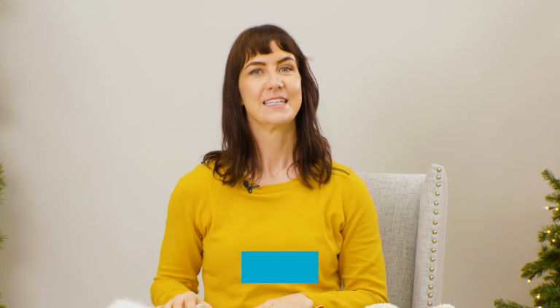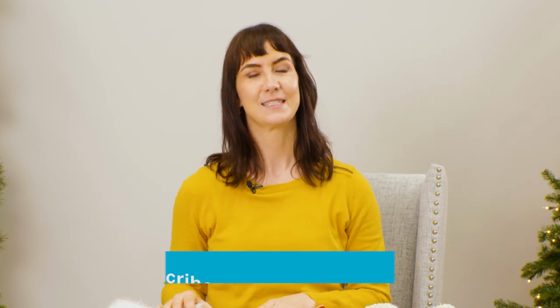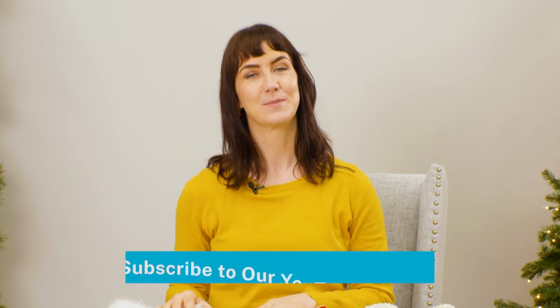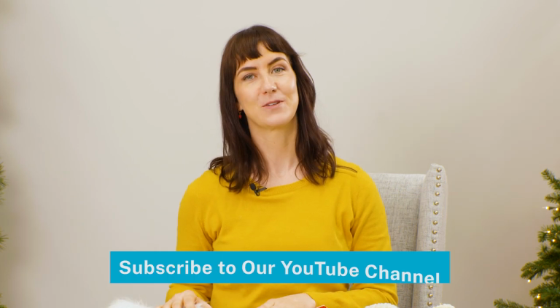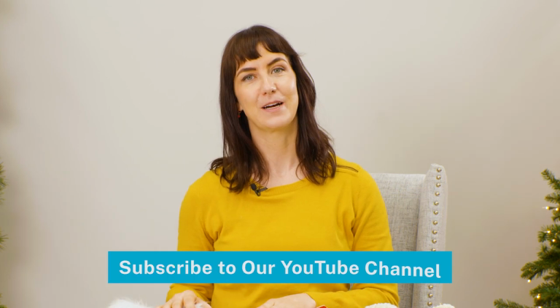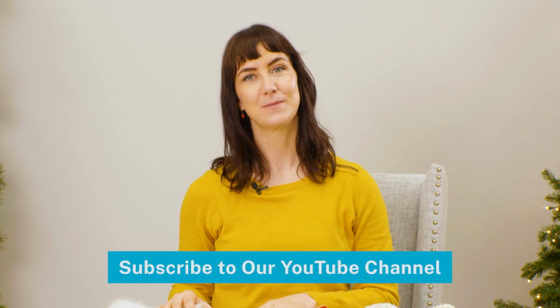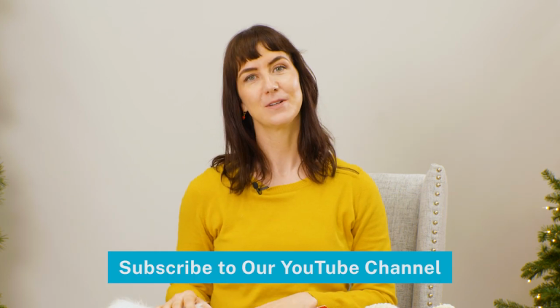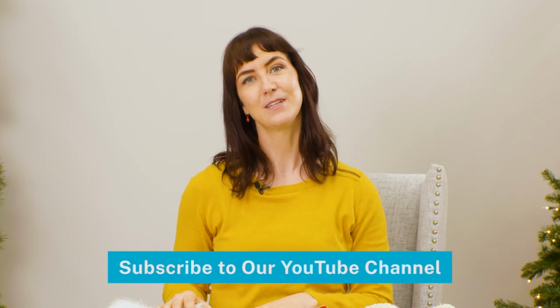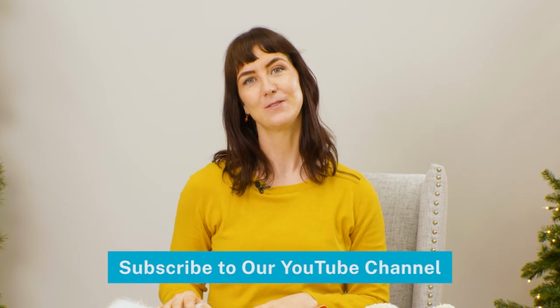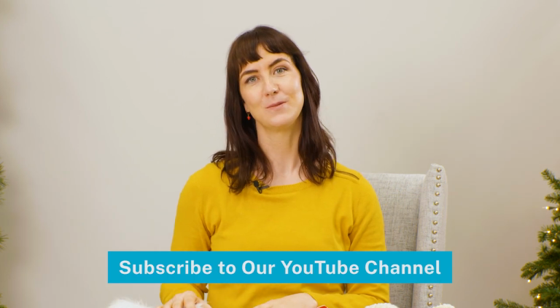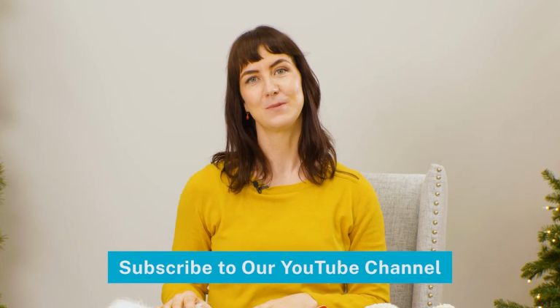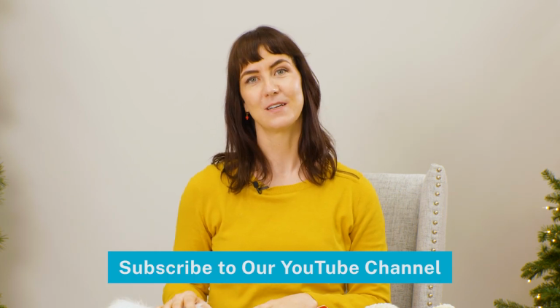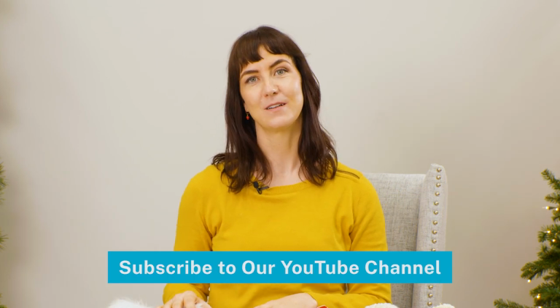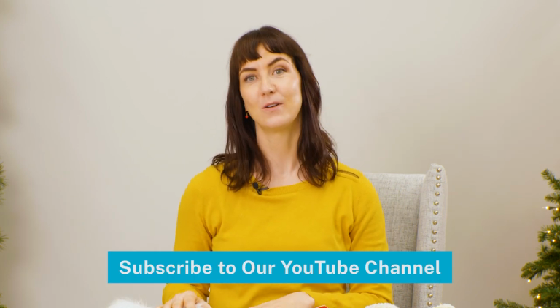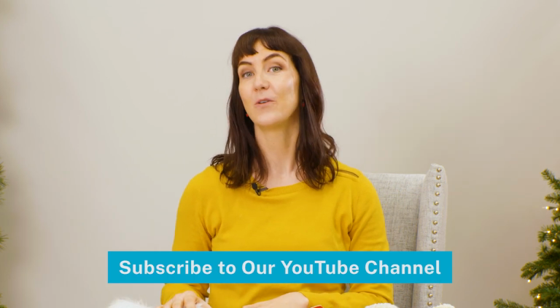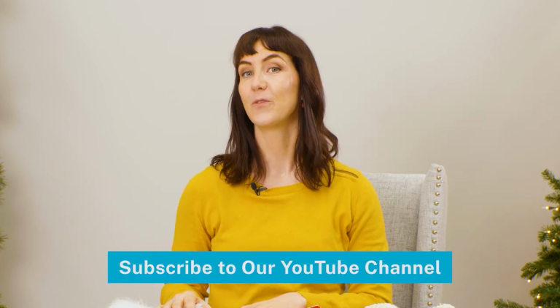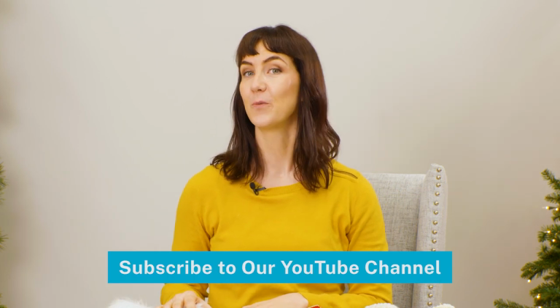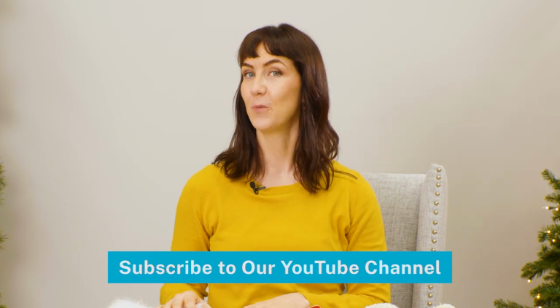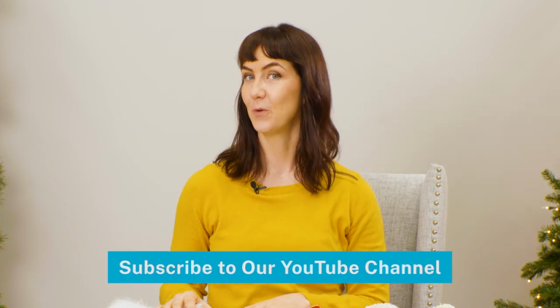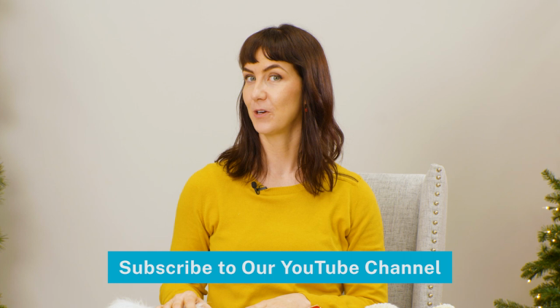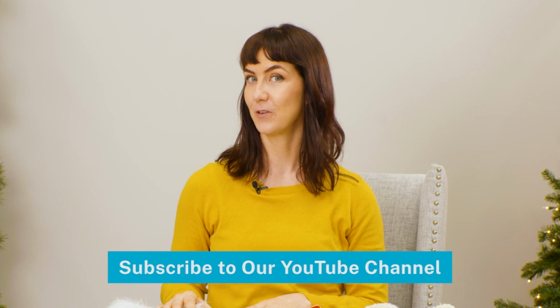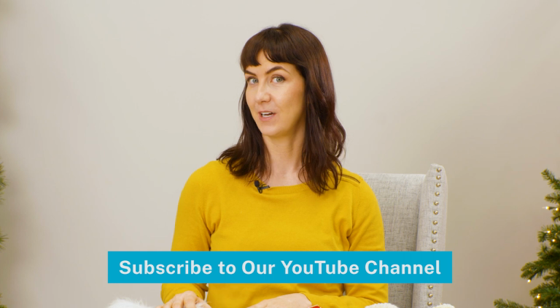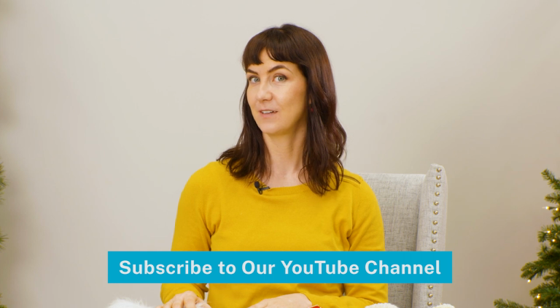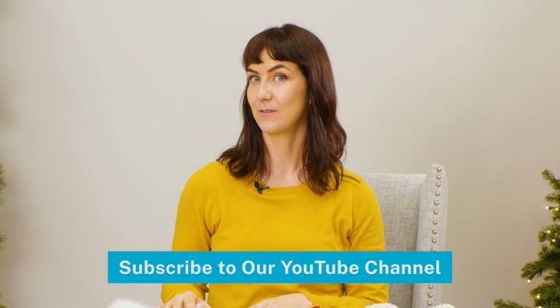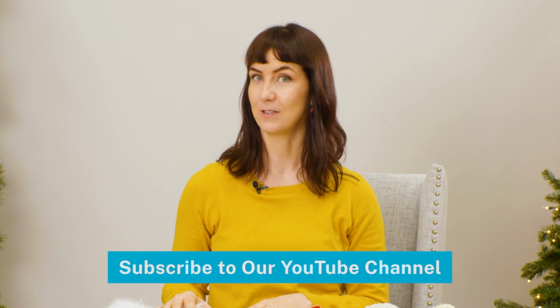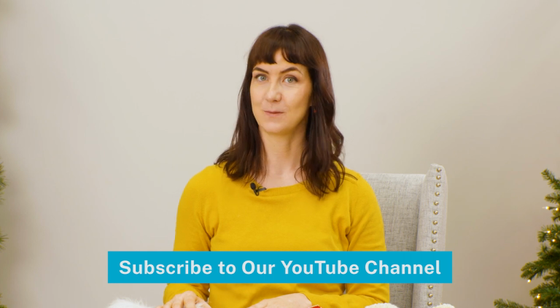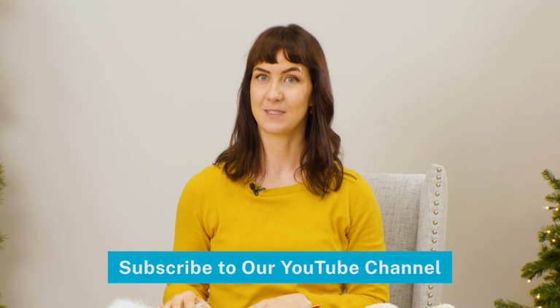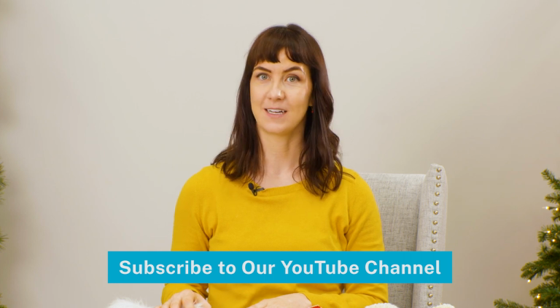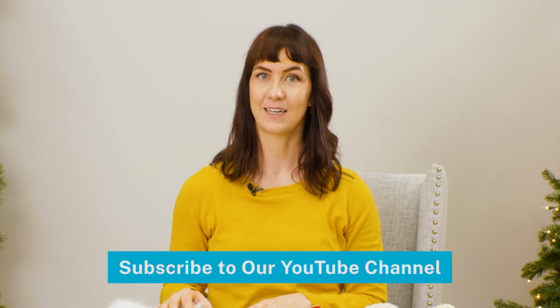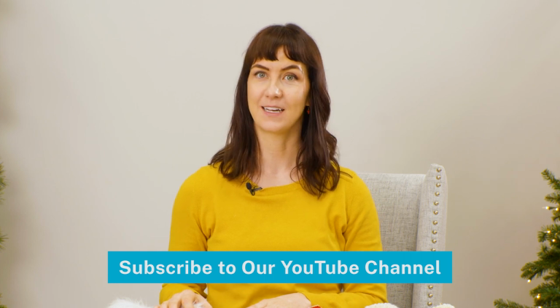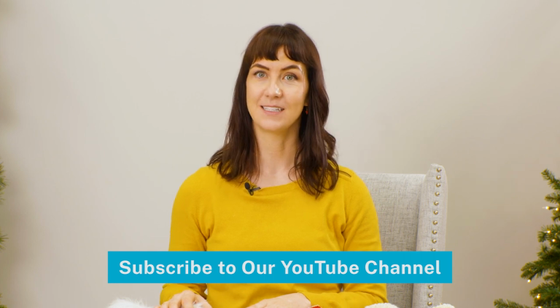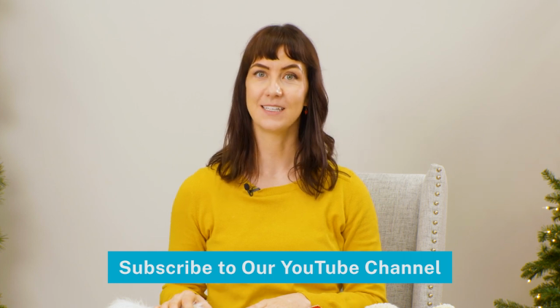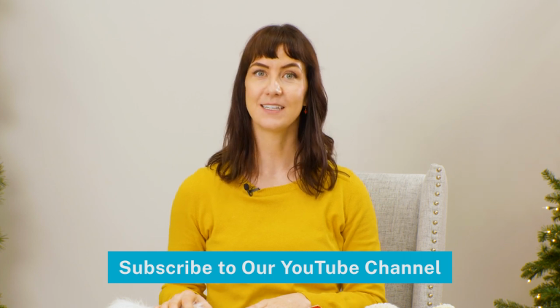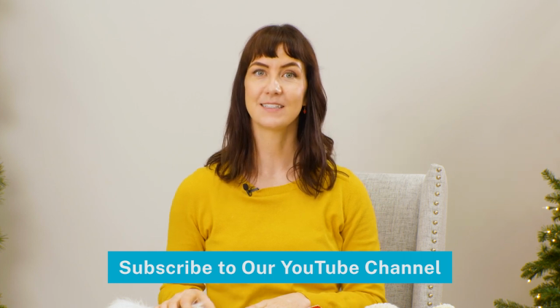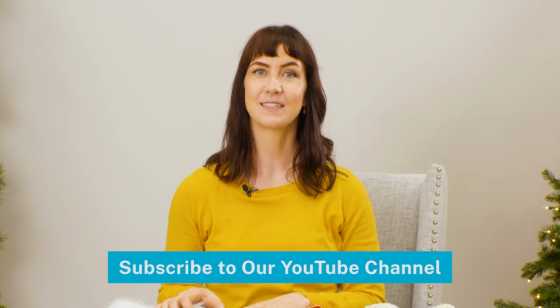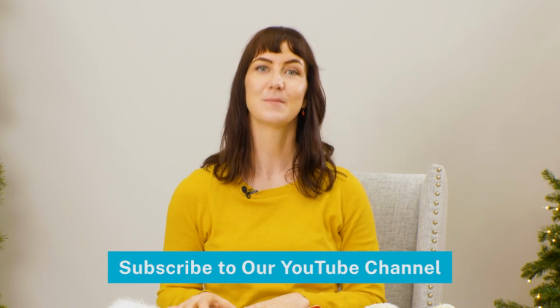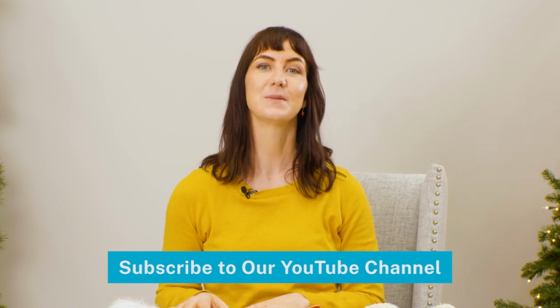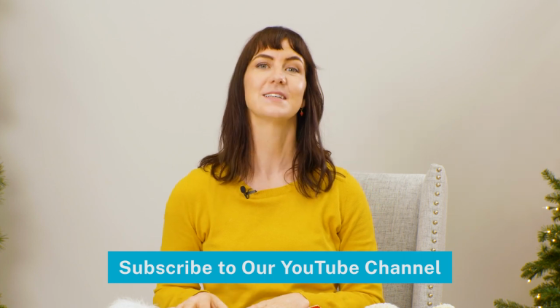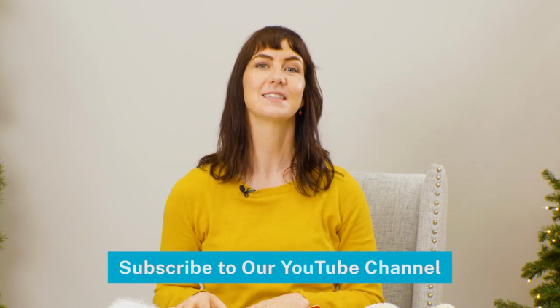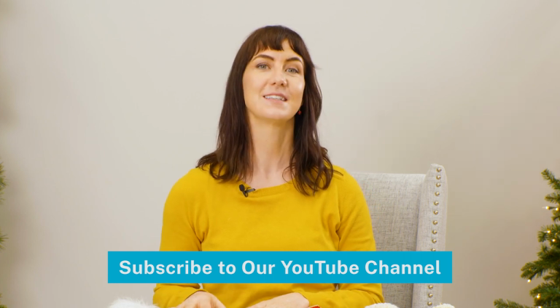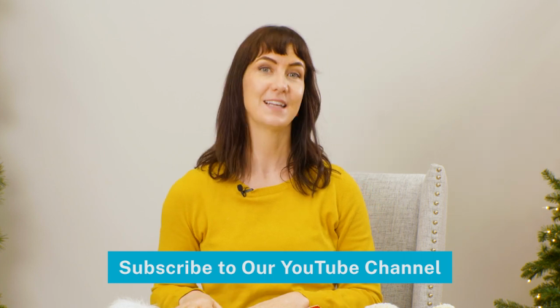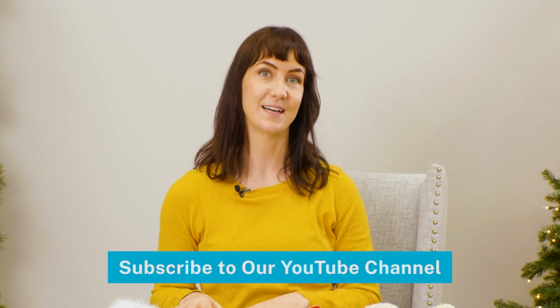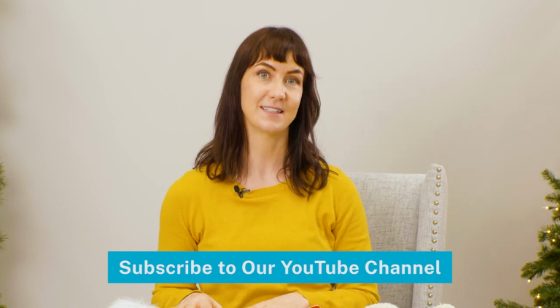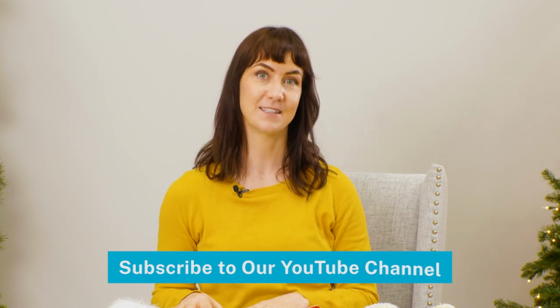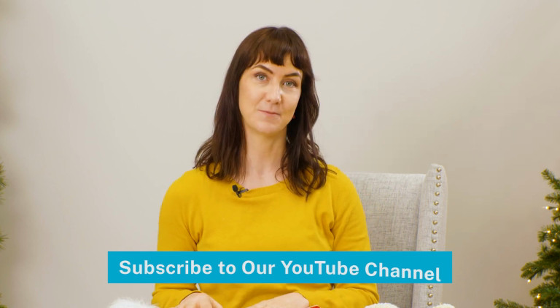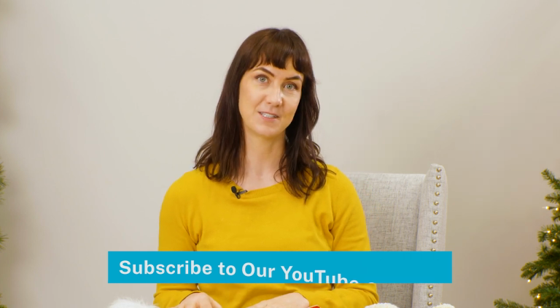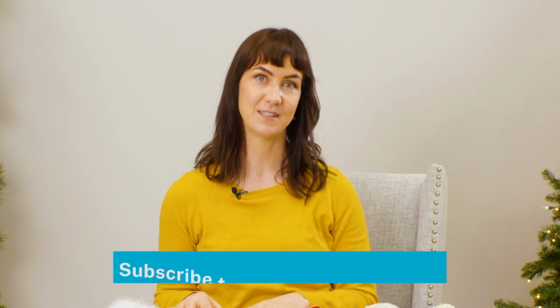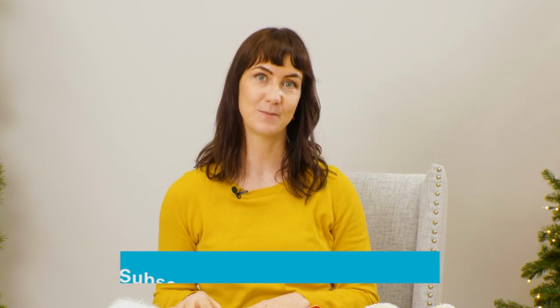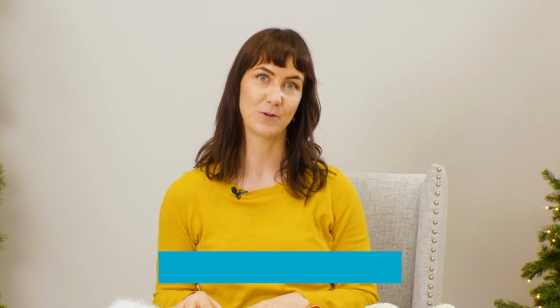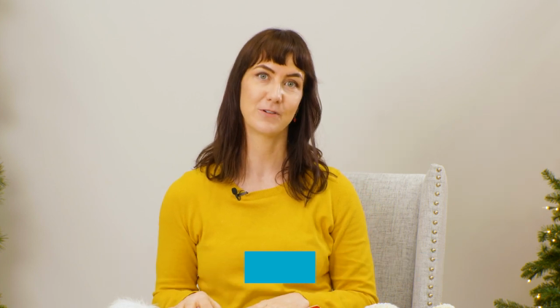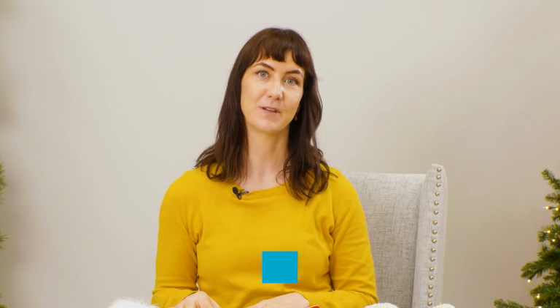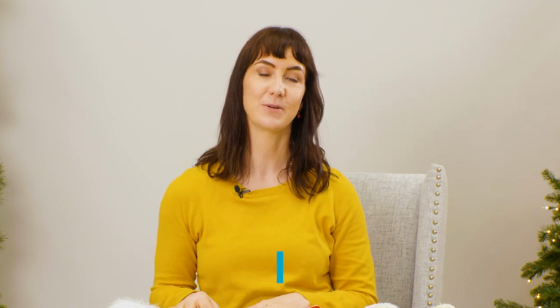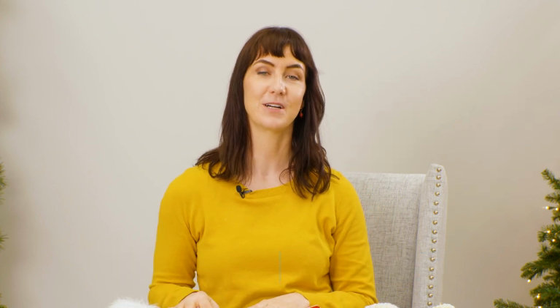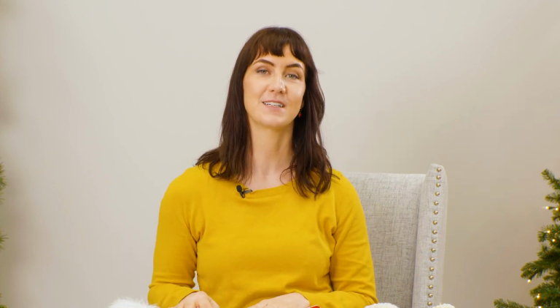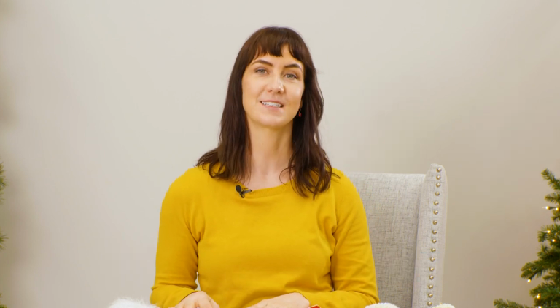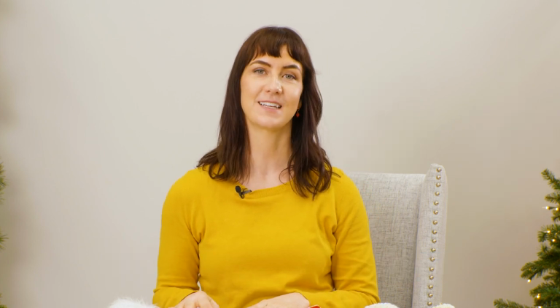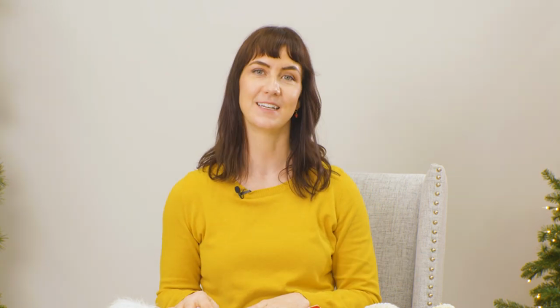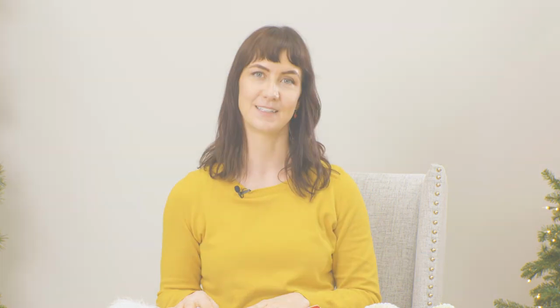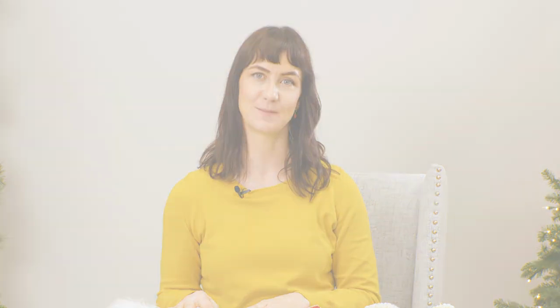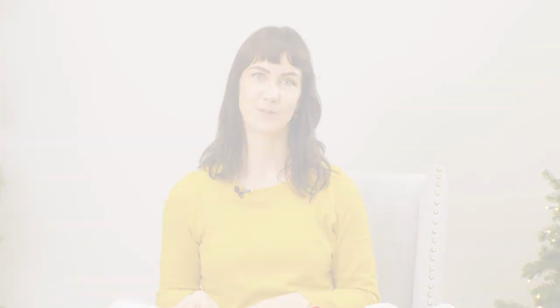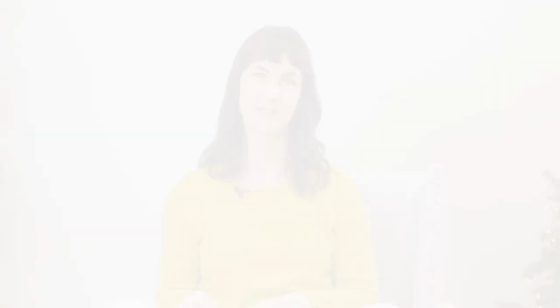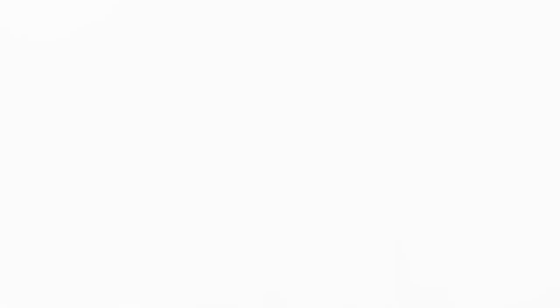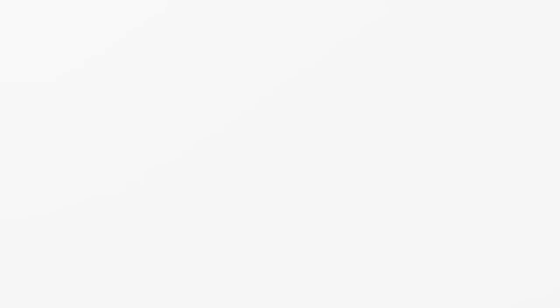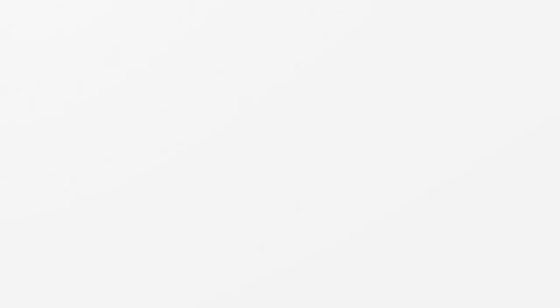Subscribe to our YouTube channel for more creative Christmas stocking ideas, plus lots of machine embroidery projects and inspiration. Thank you so much for watching!